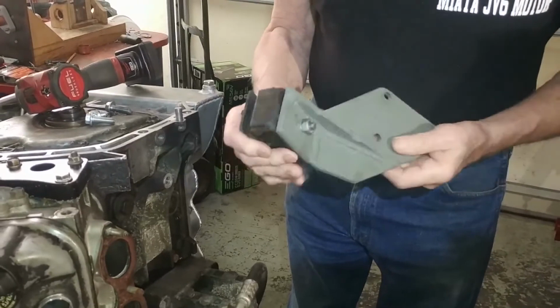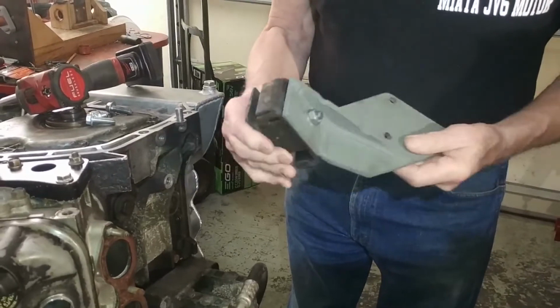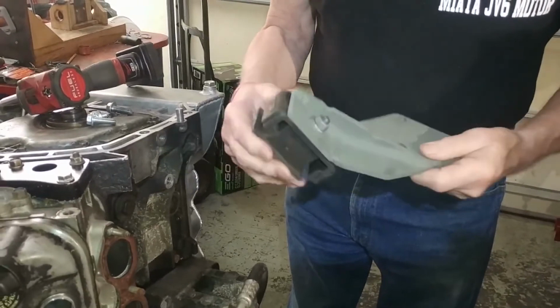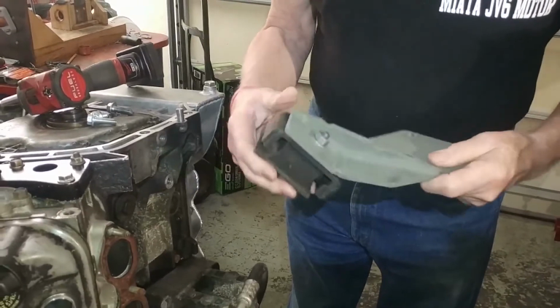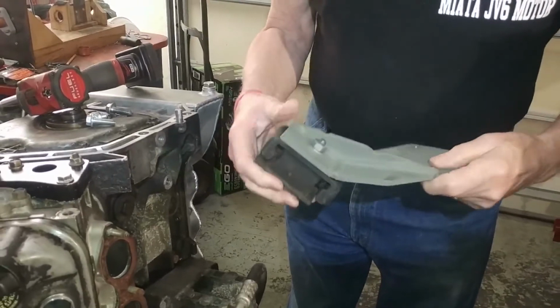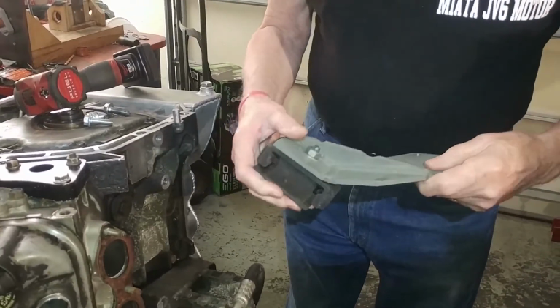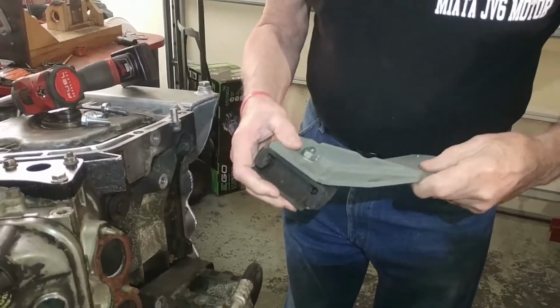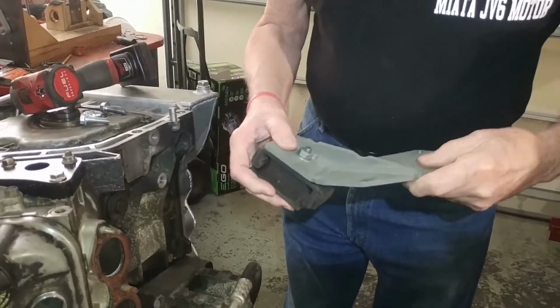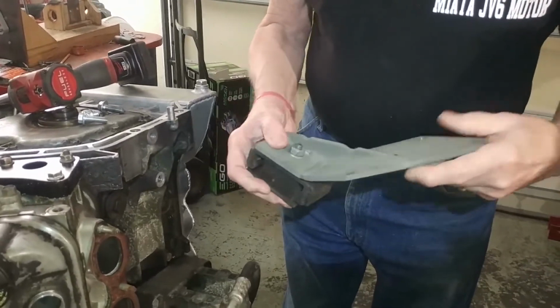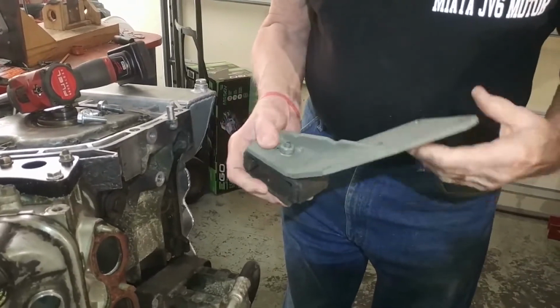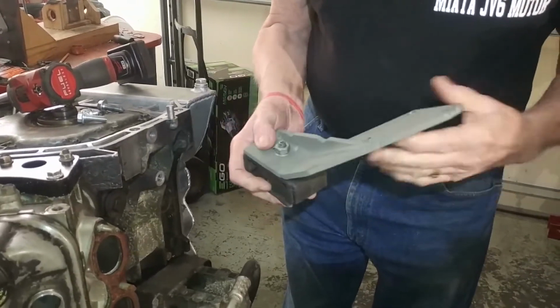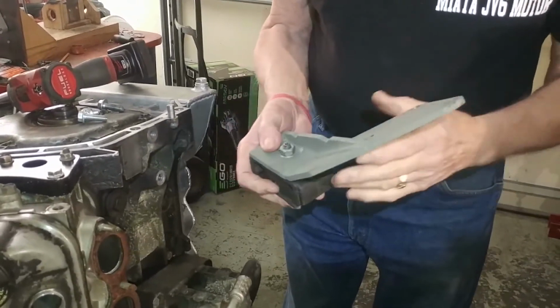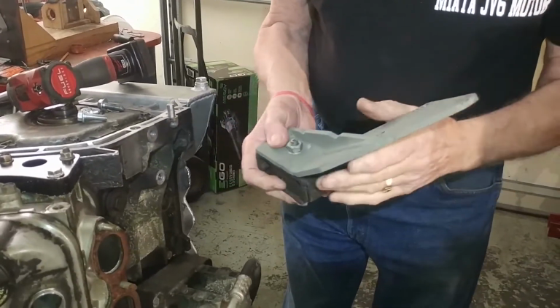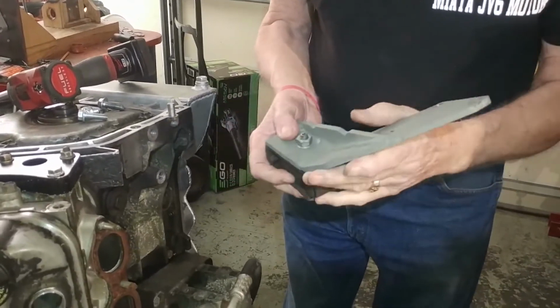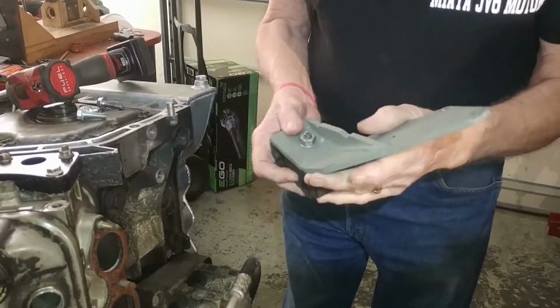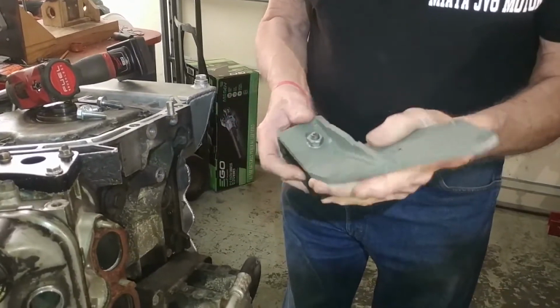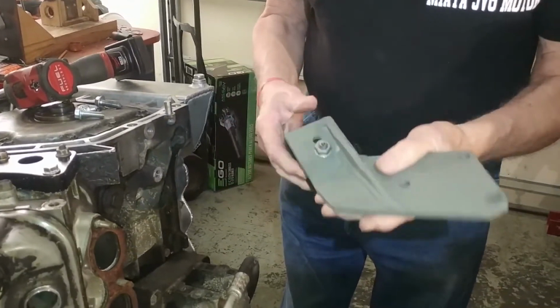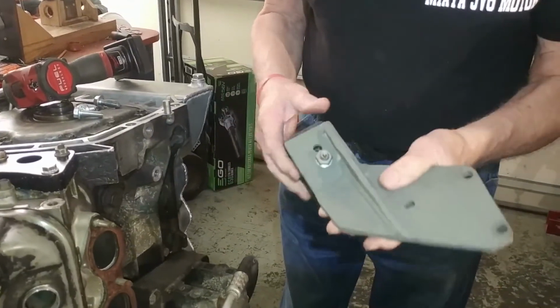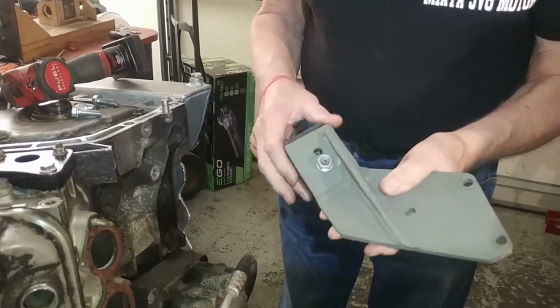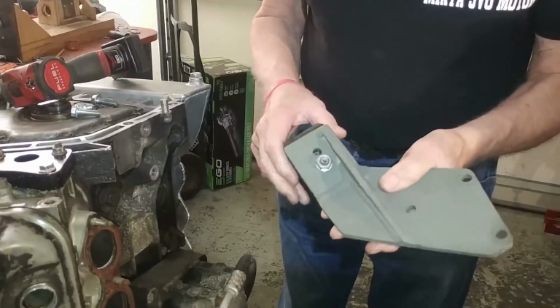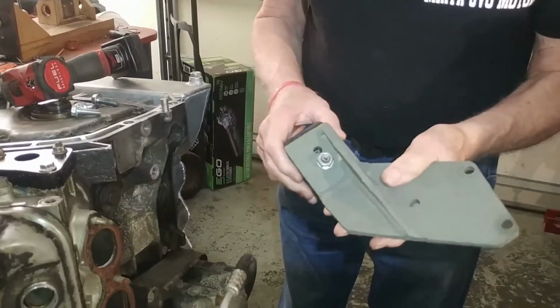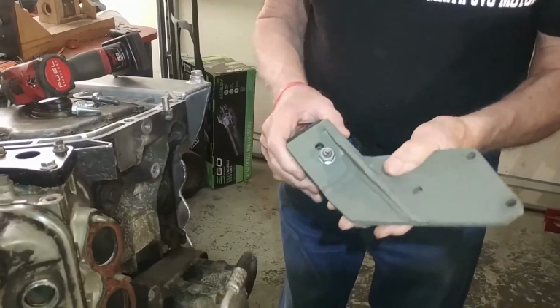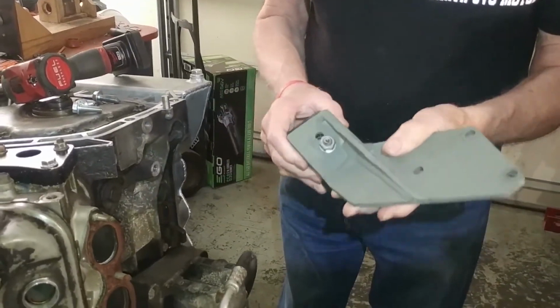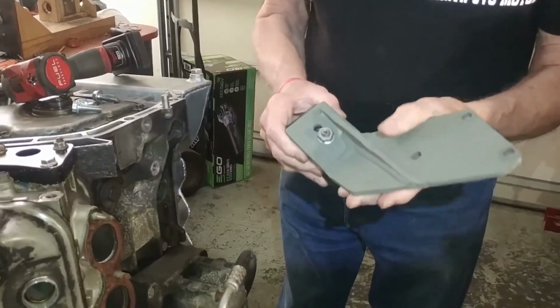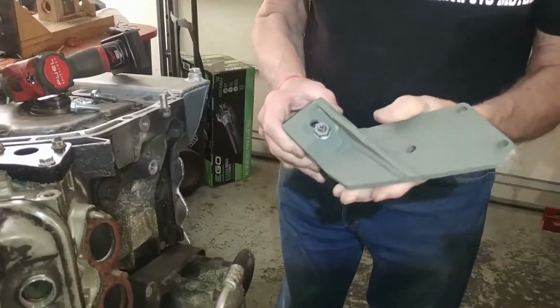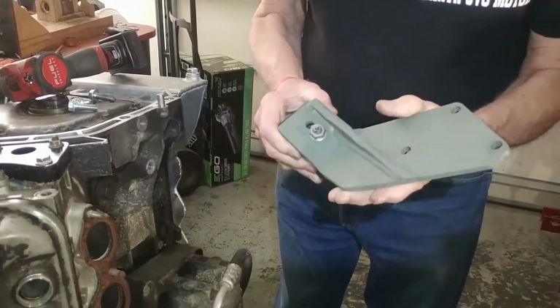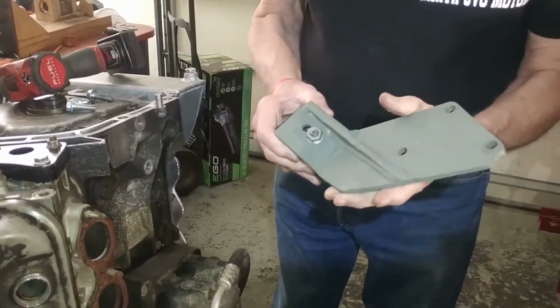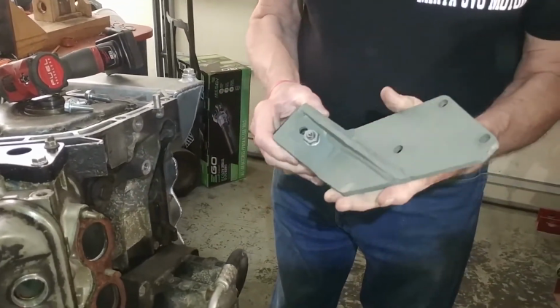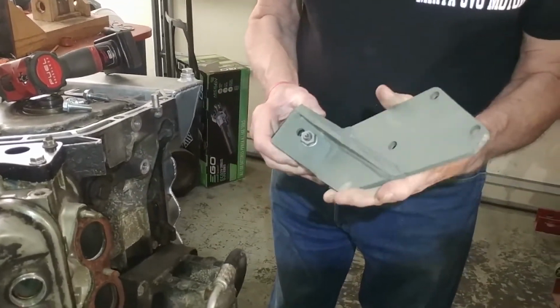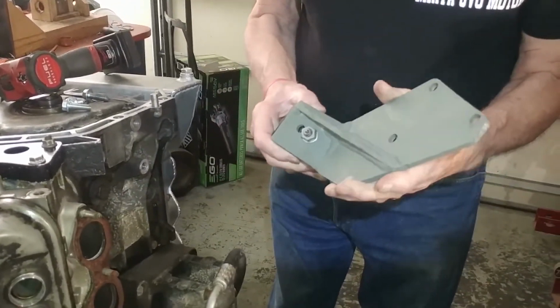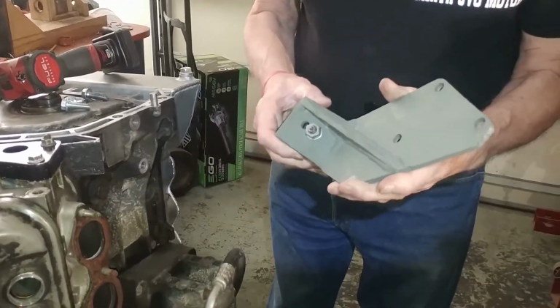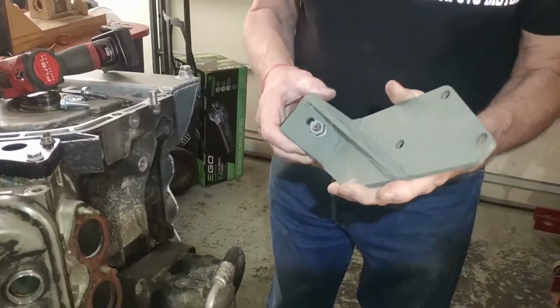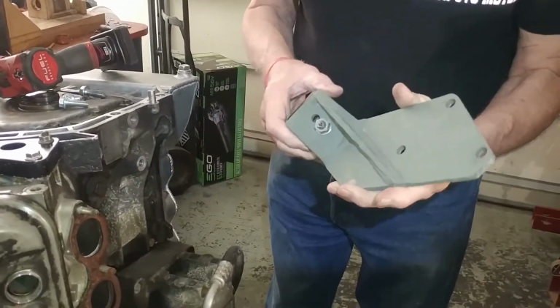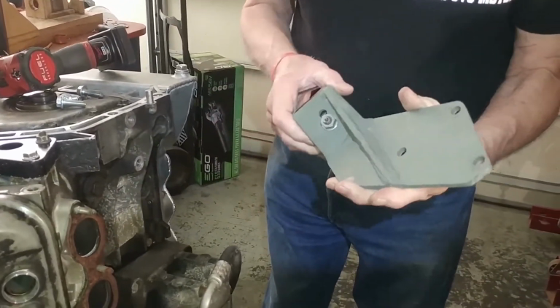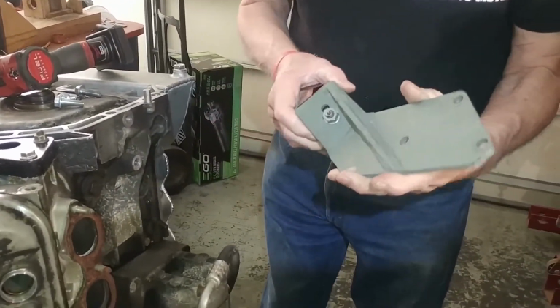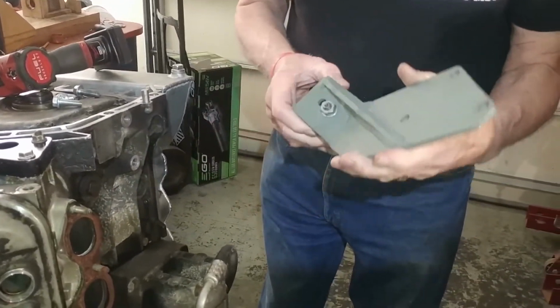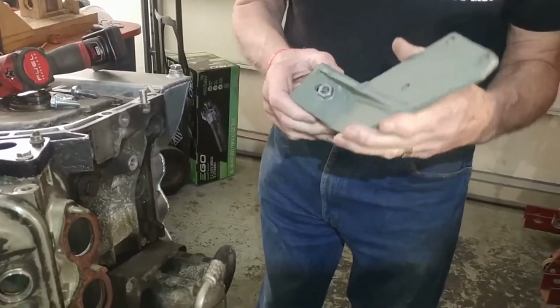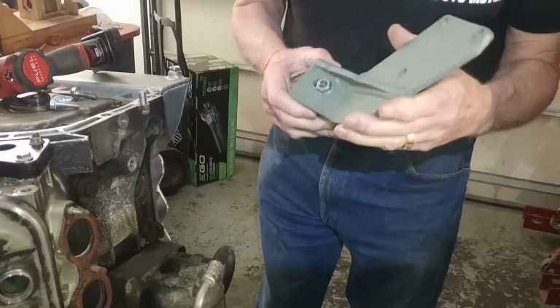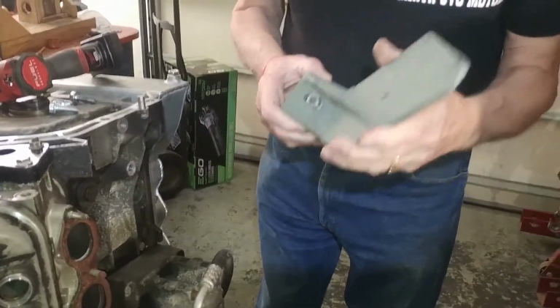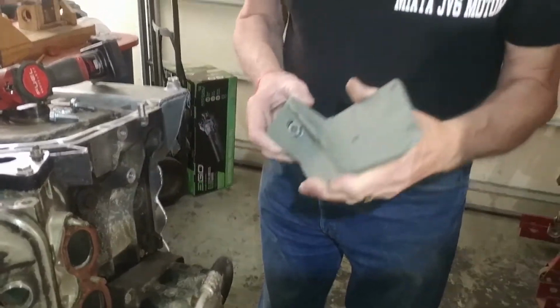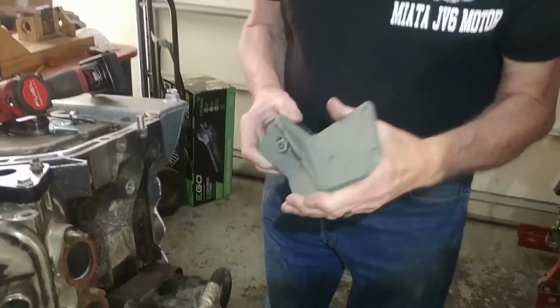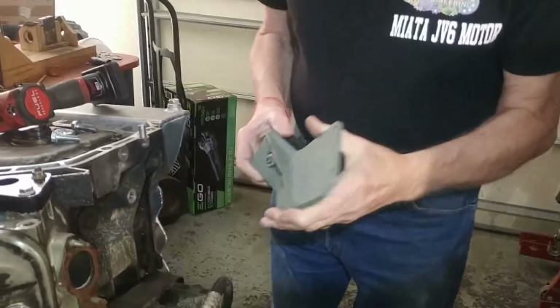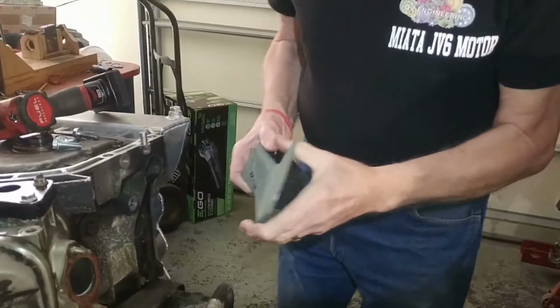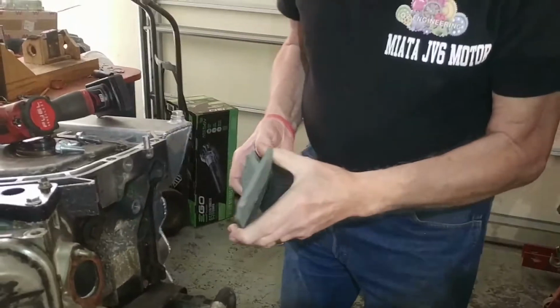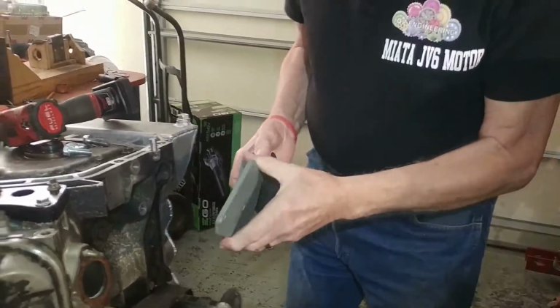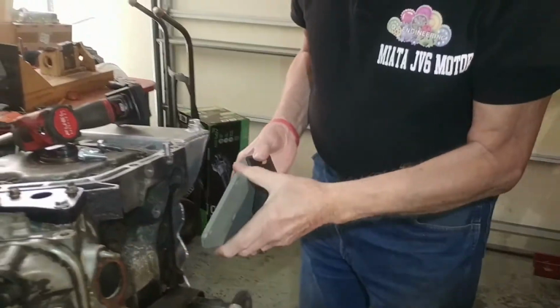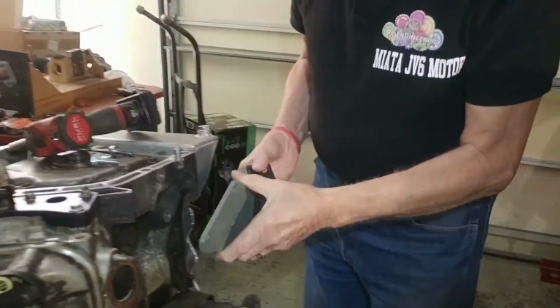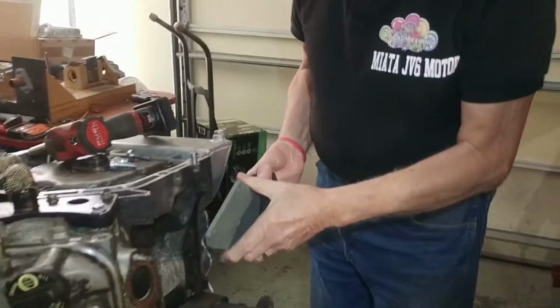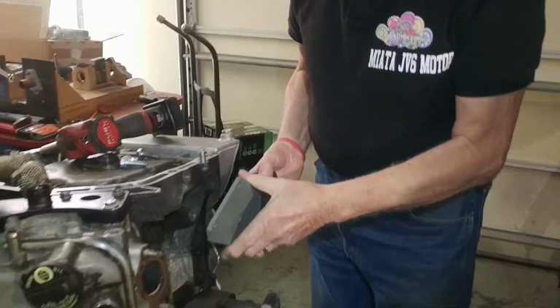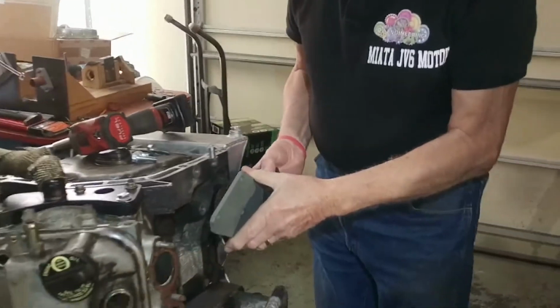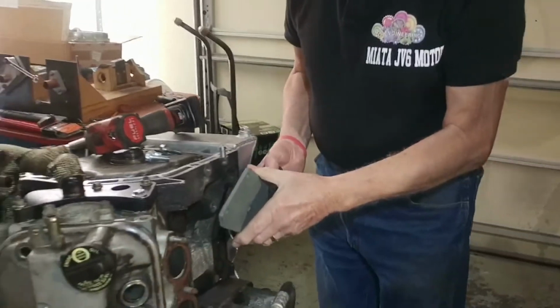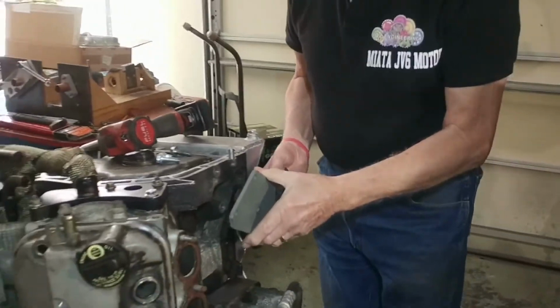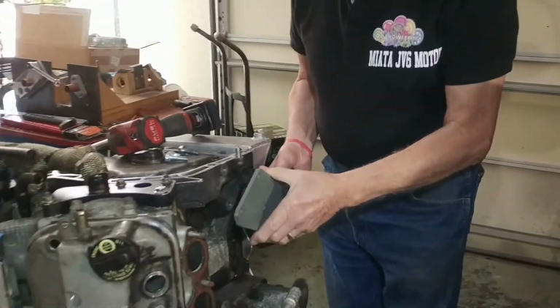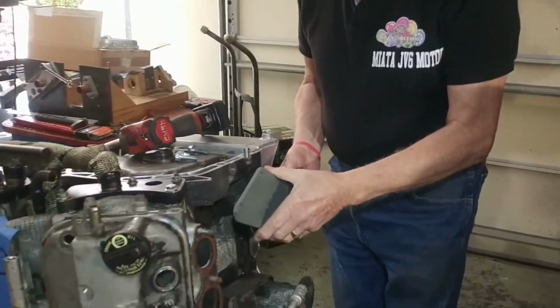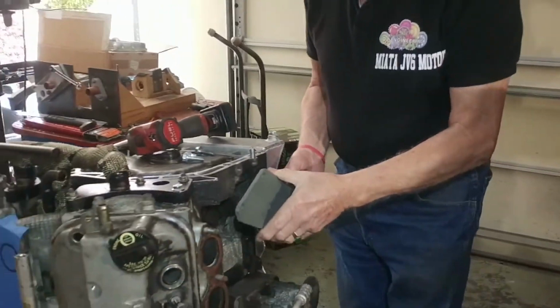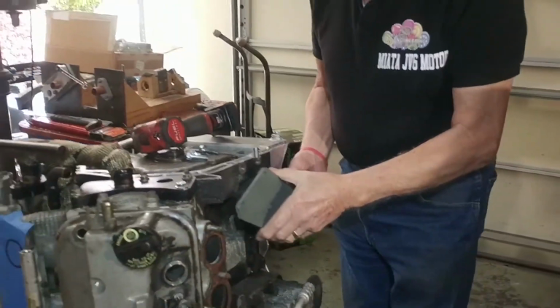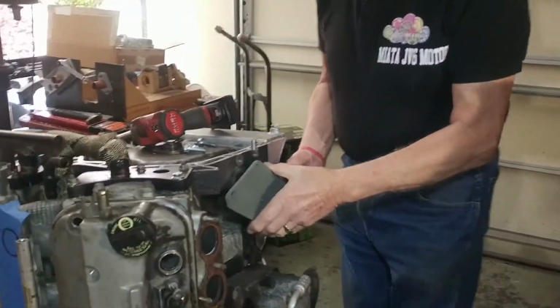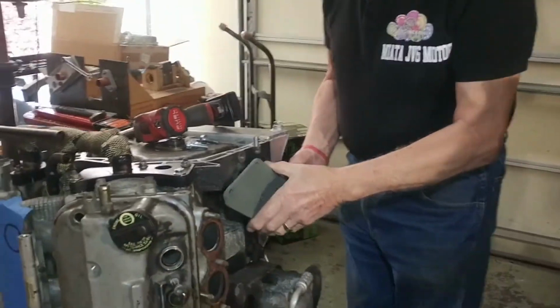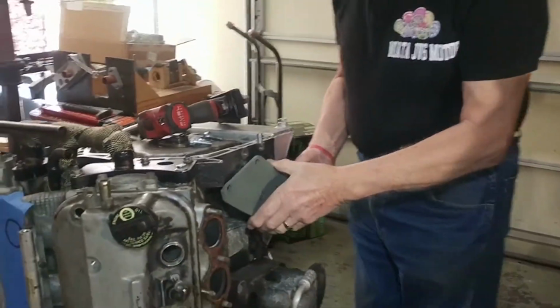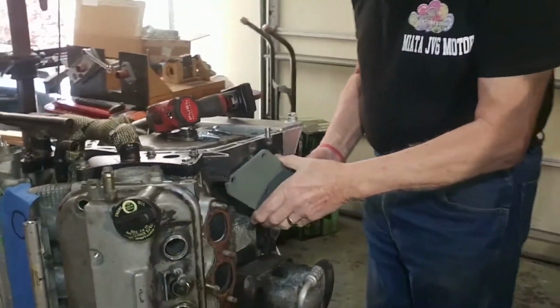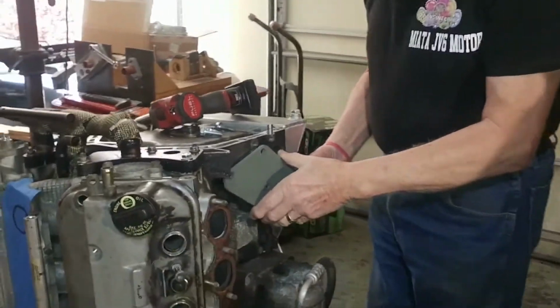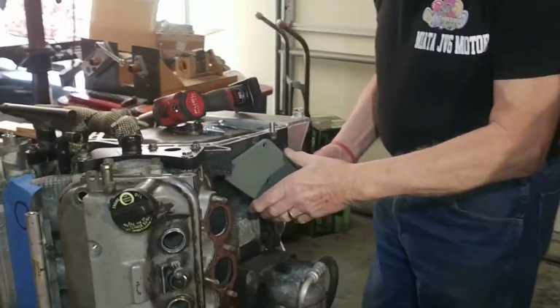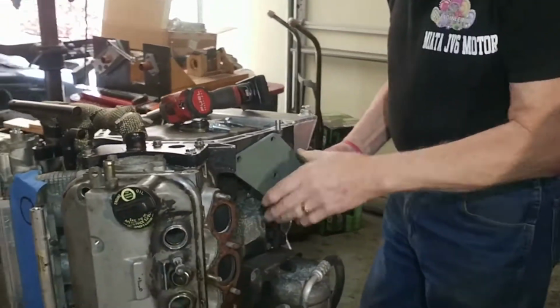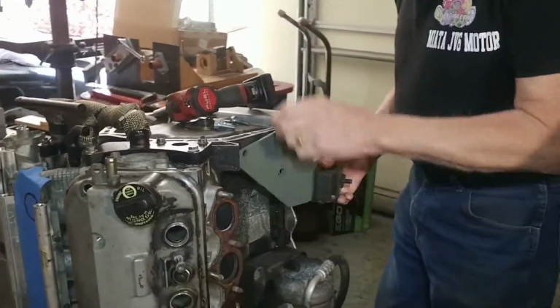You tighten that up to the specs that Mazda specifies. Now we'll put this on the side of the engine.